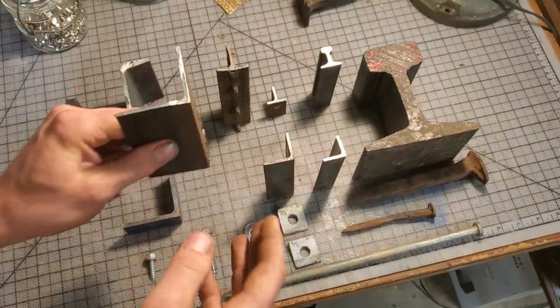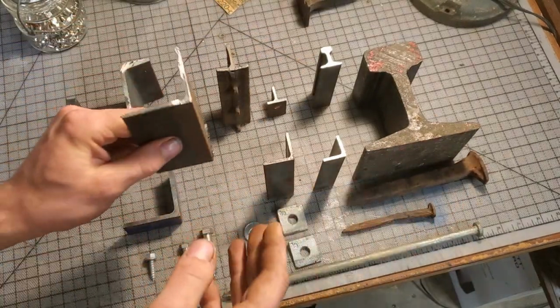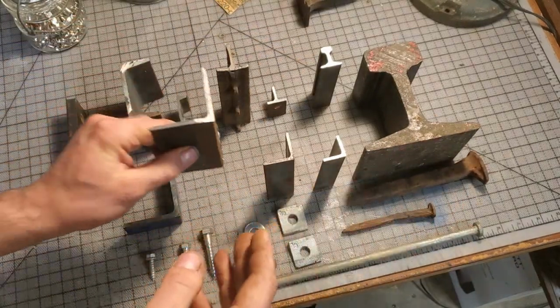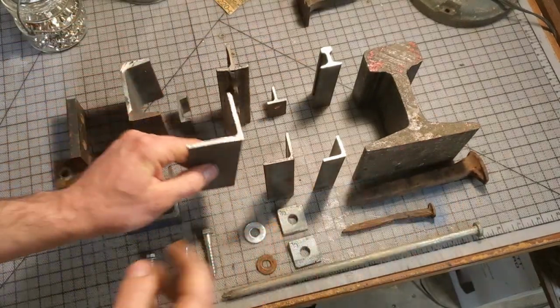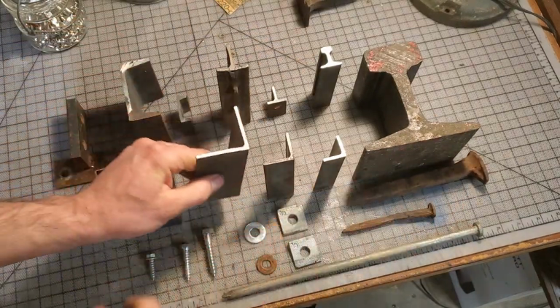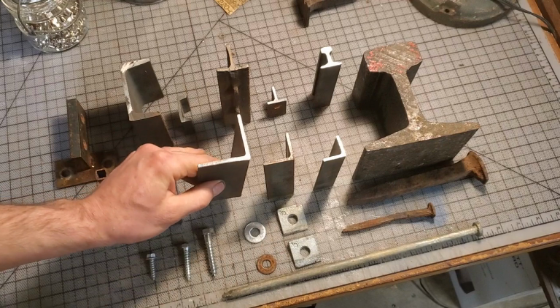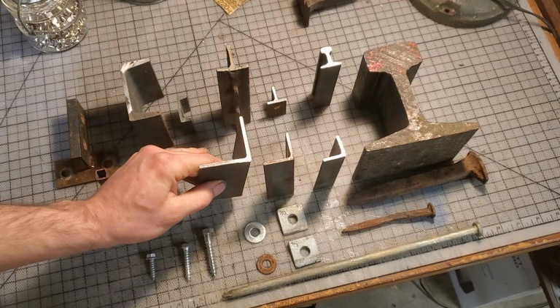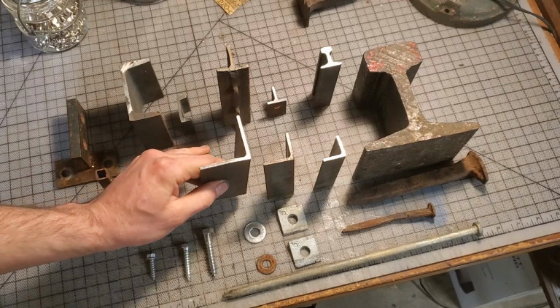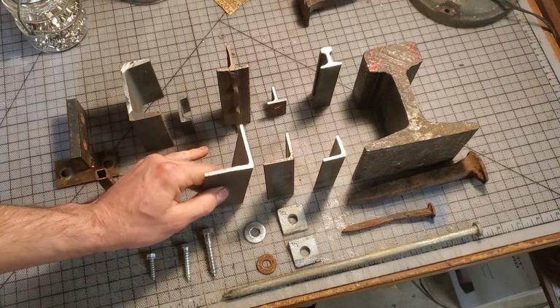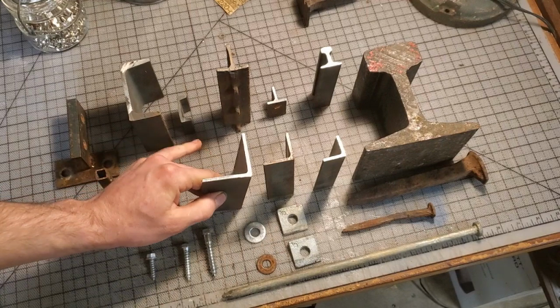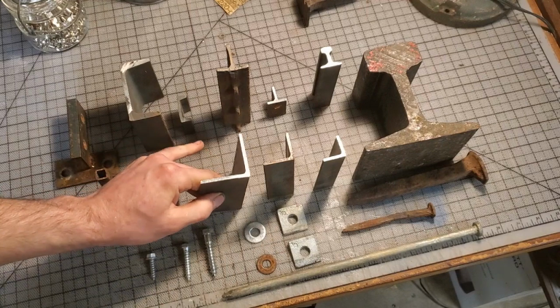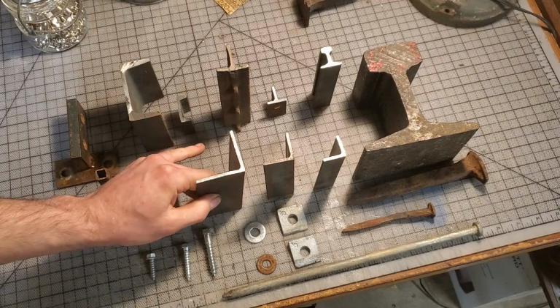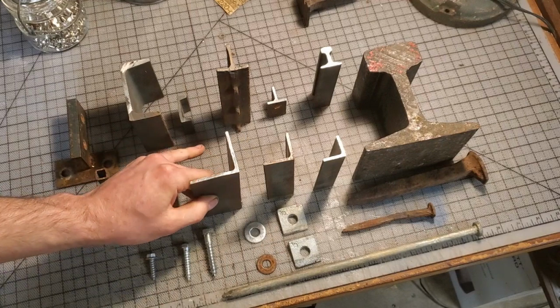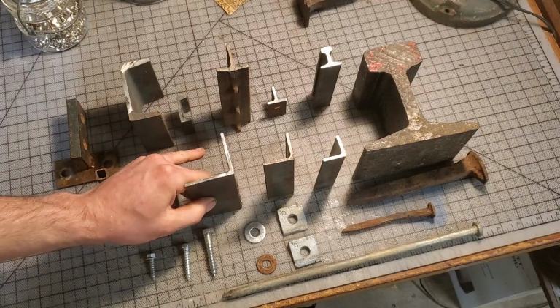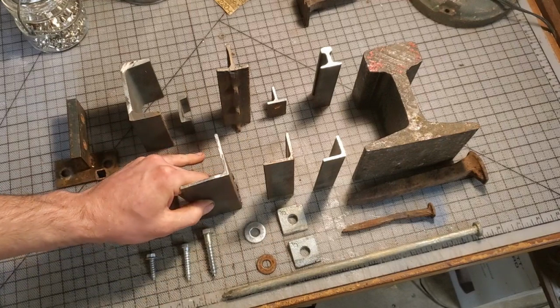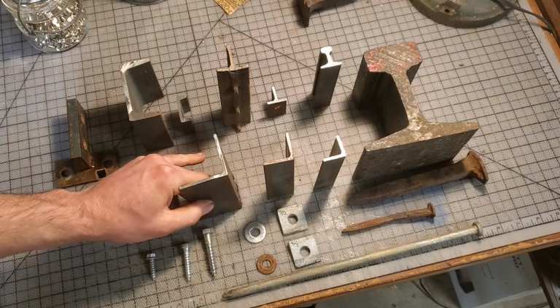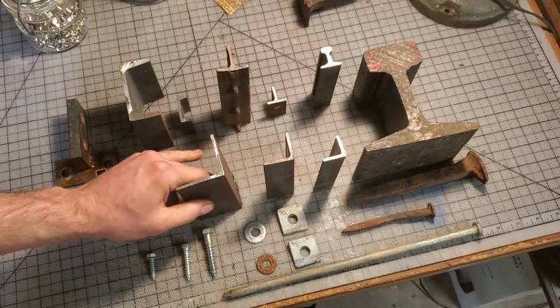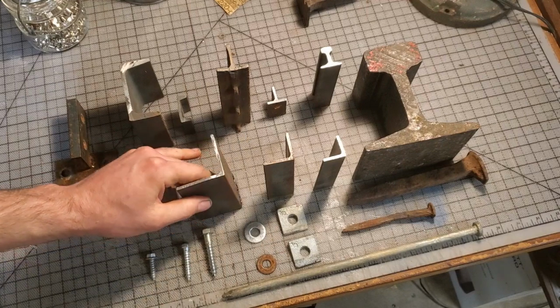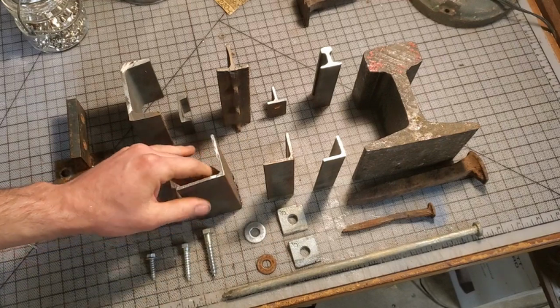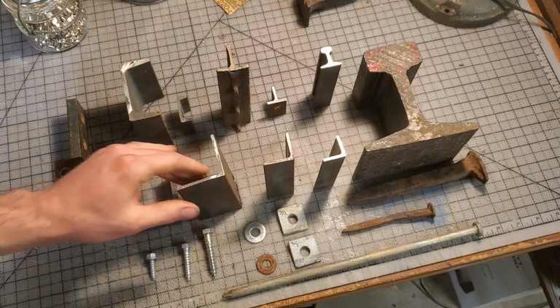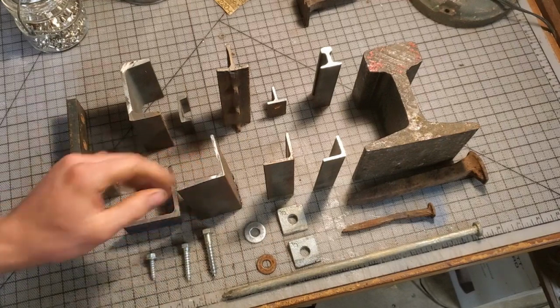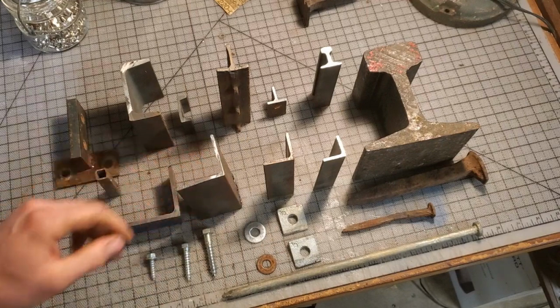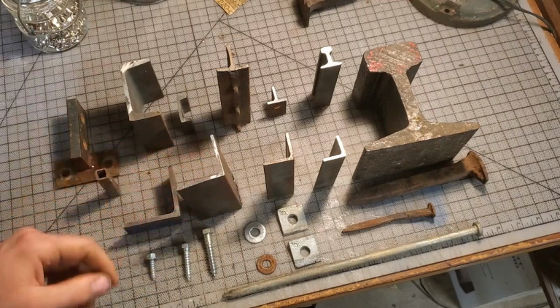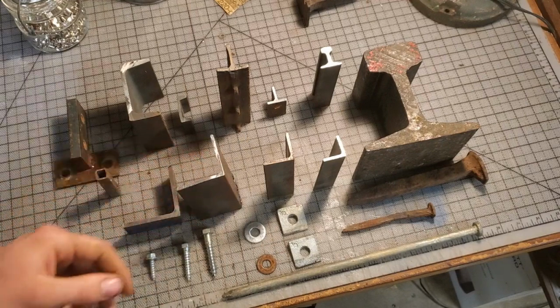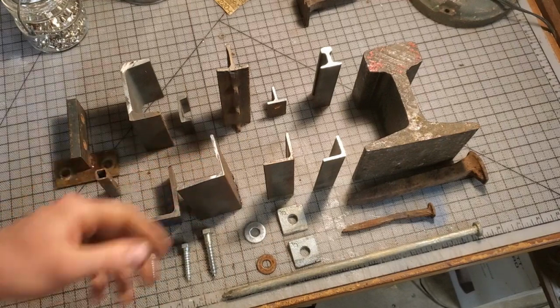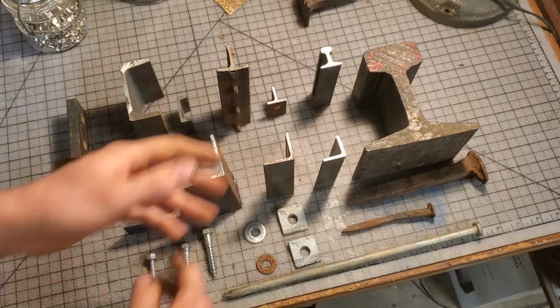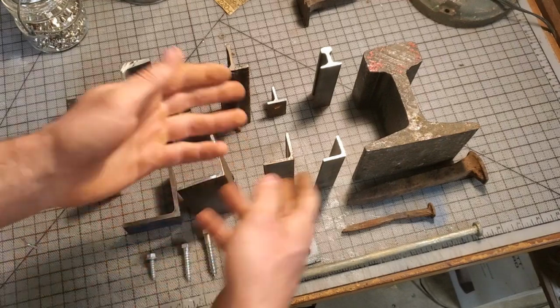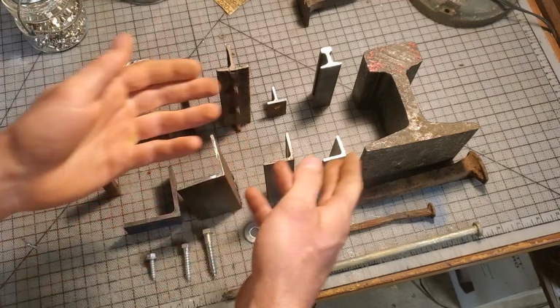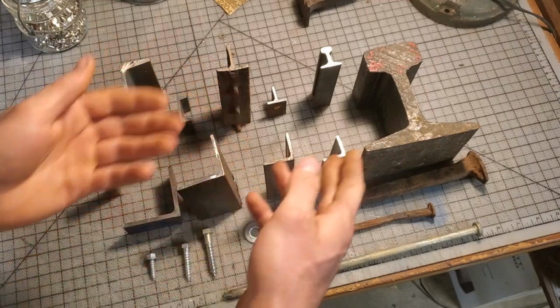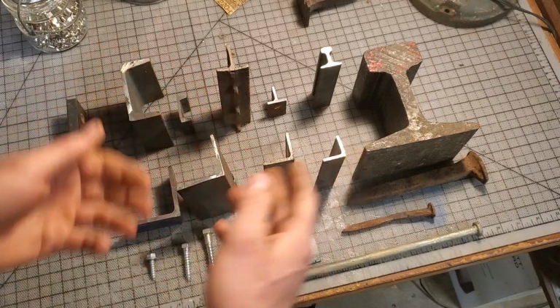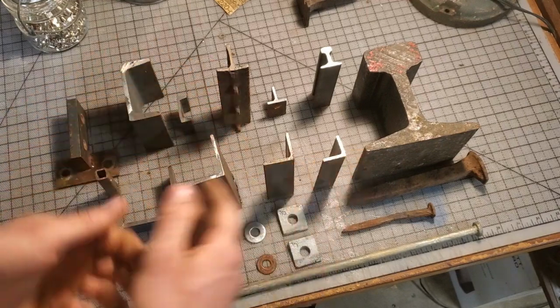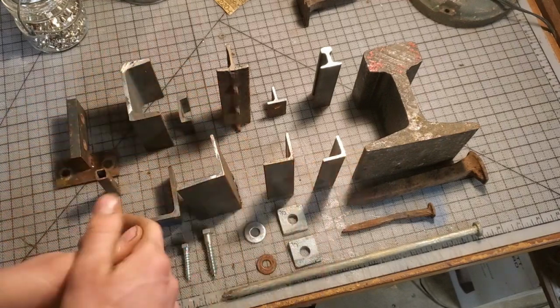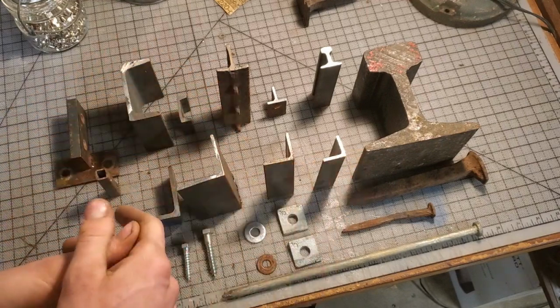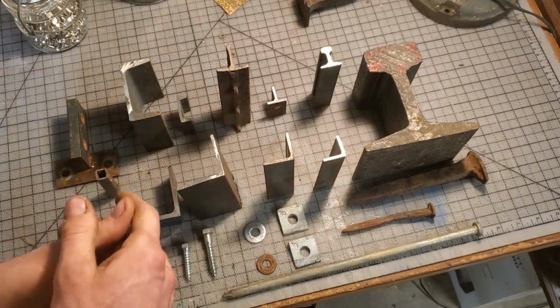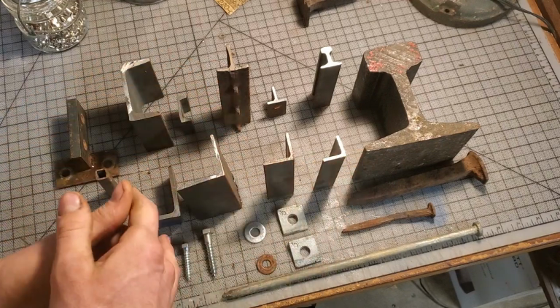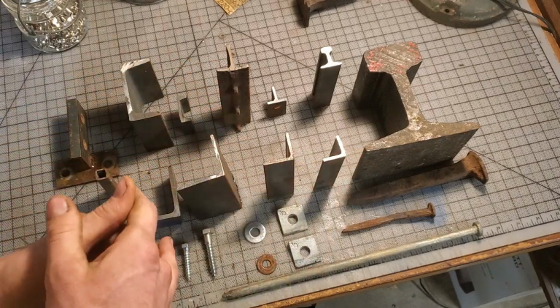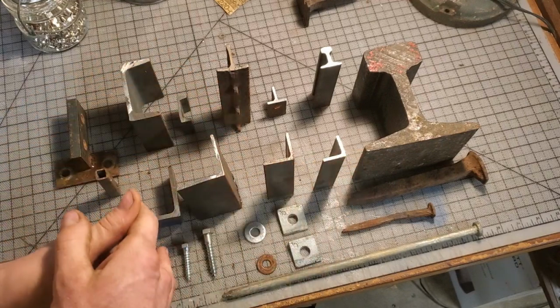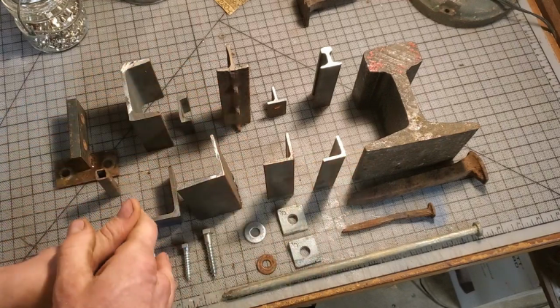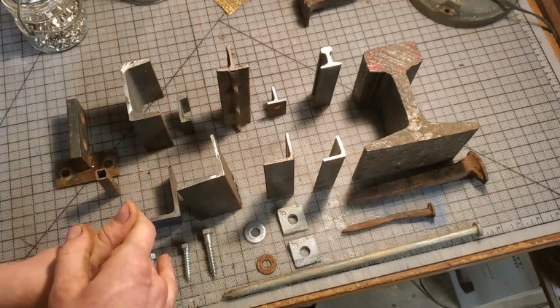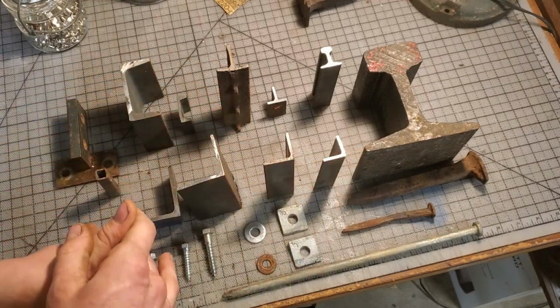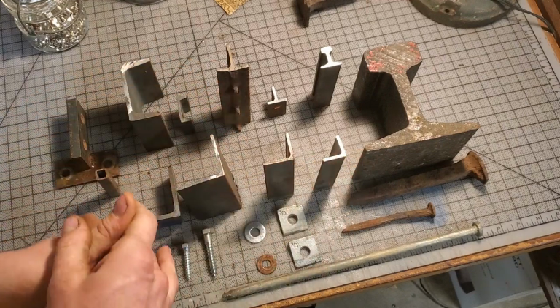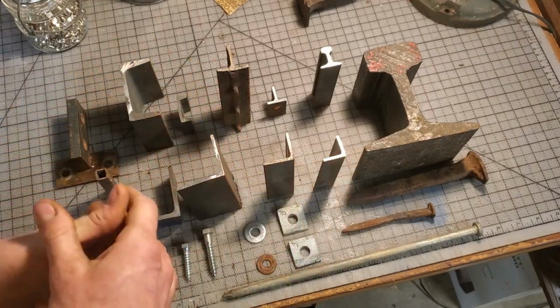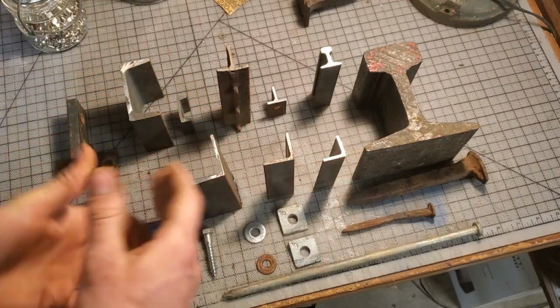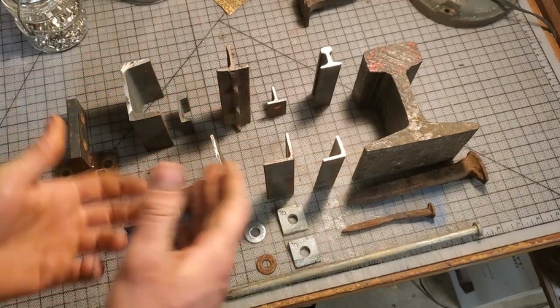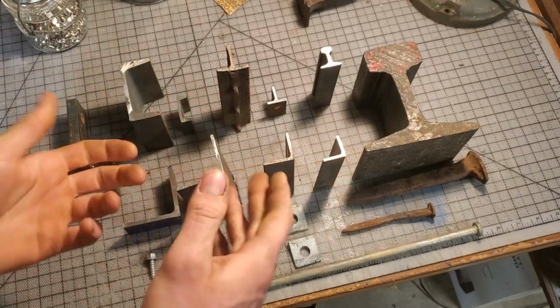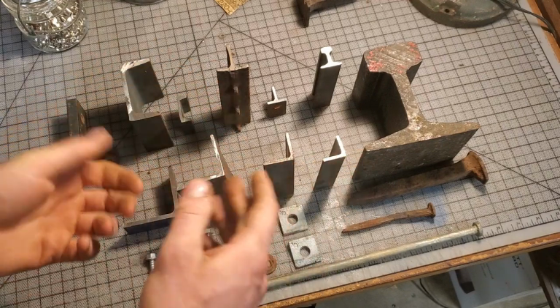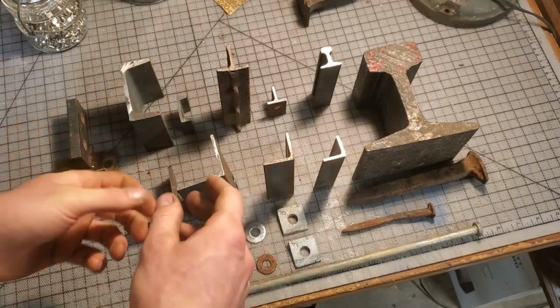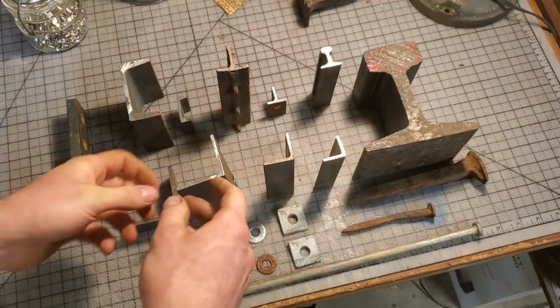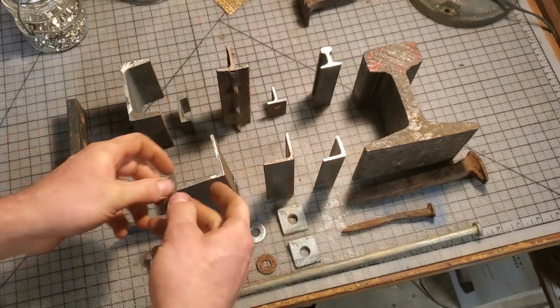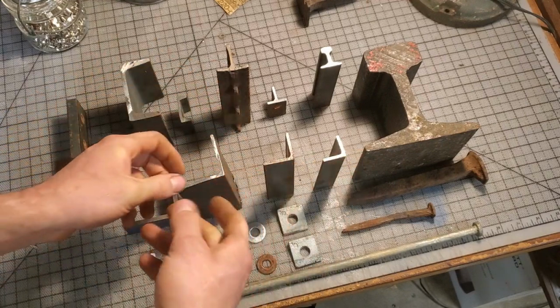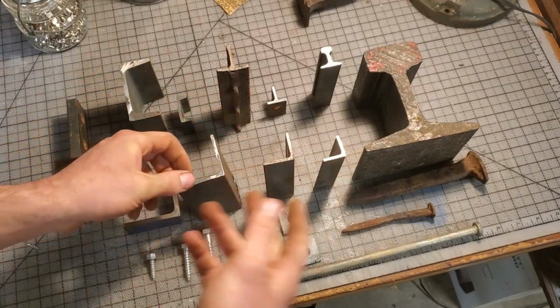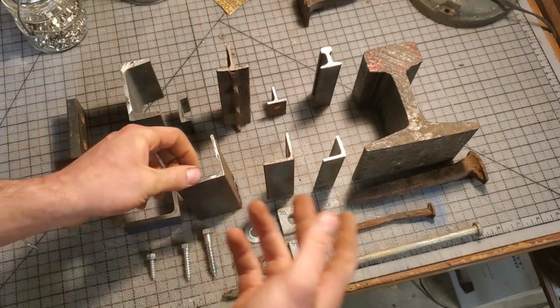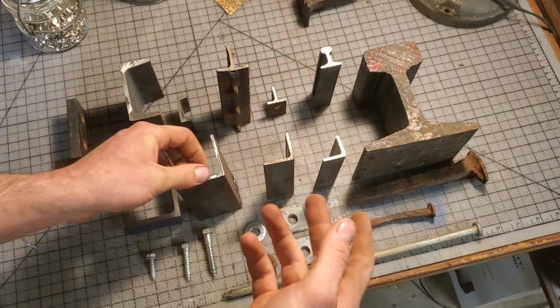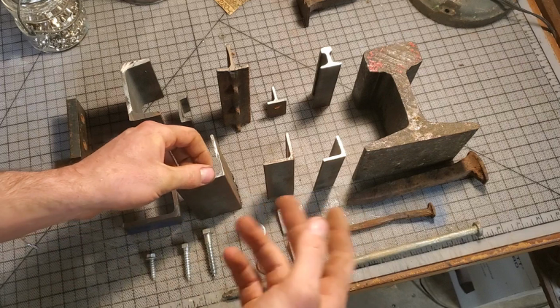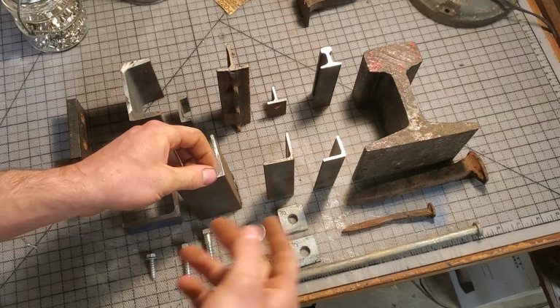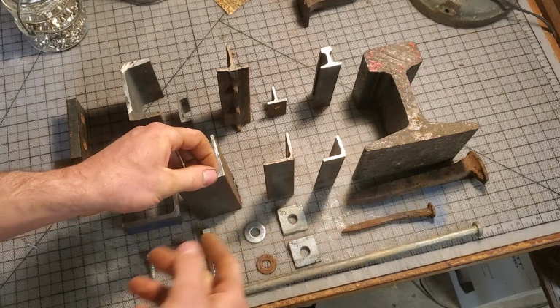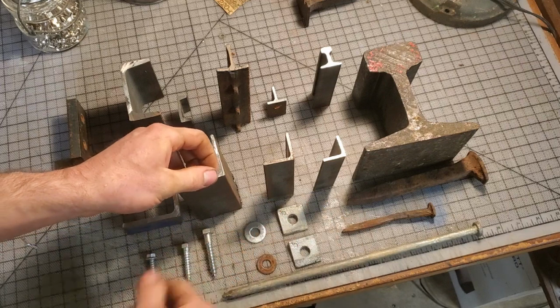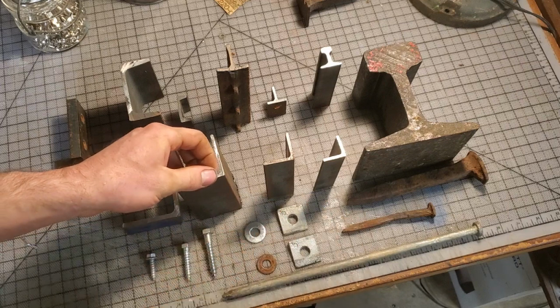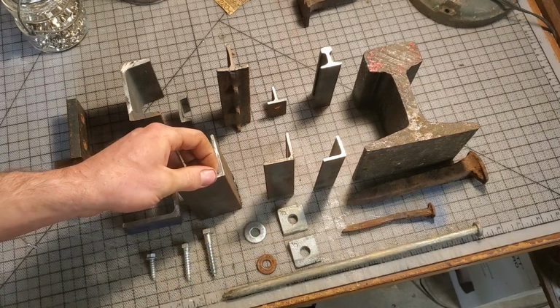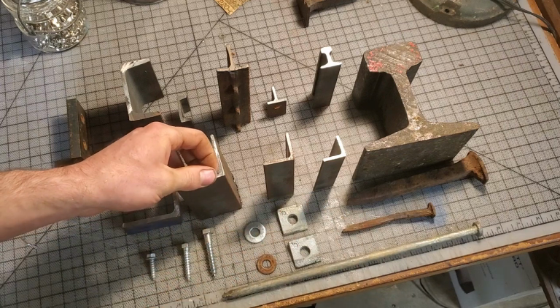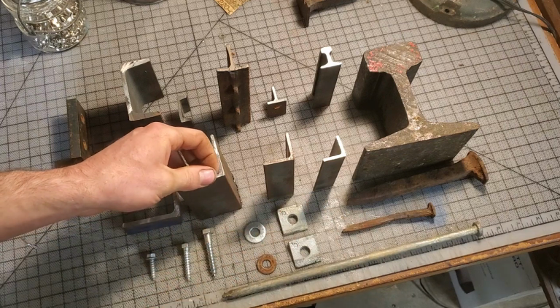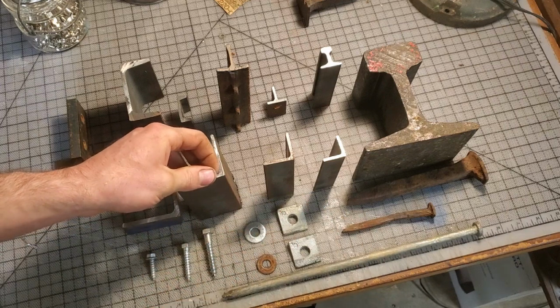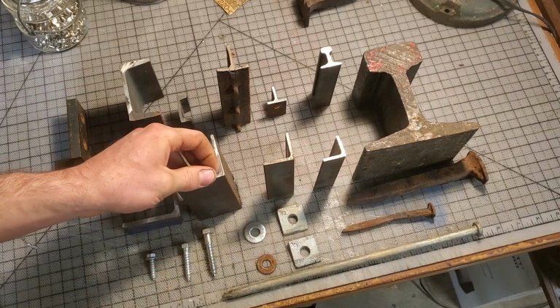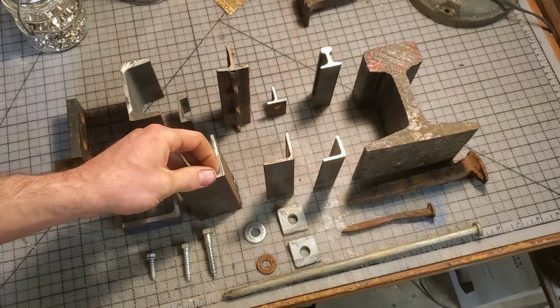That's angle iron — very plentiful, comes in all sizes and thicknesses.